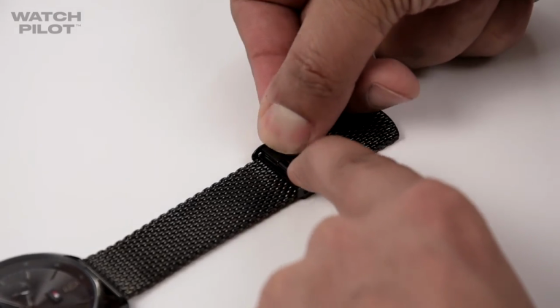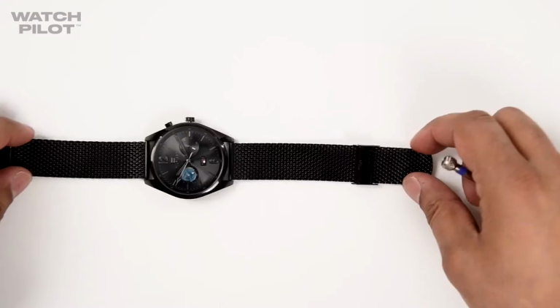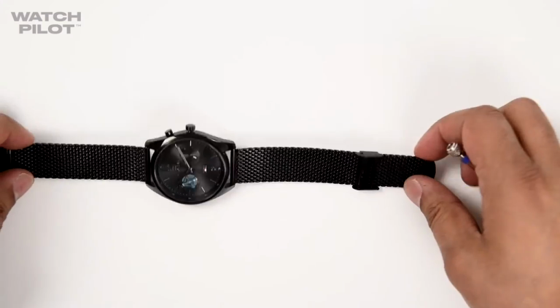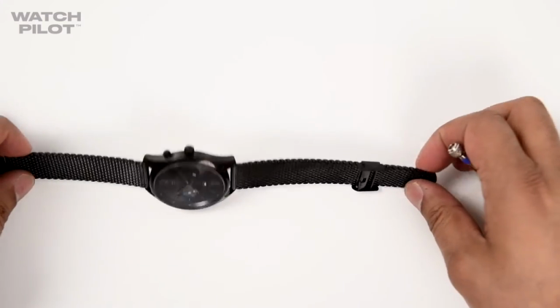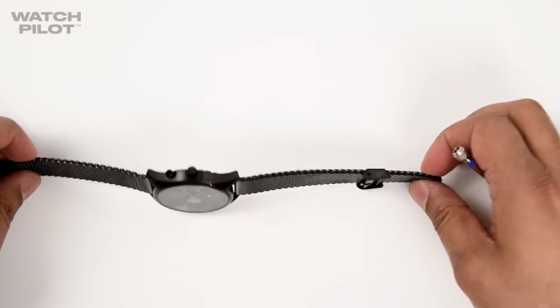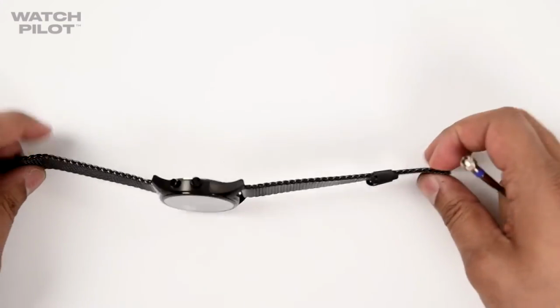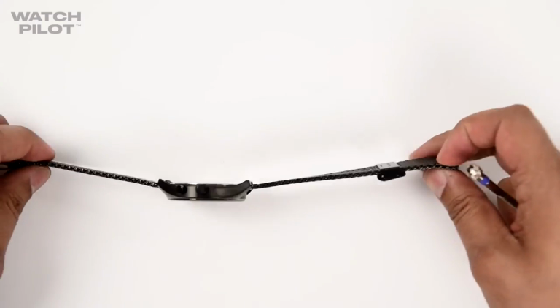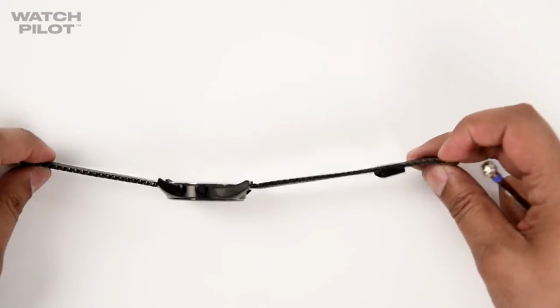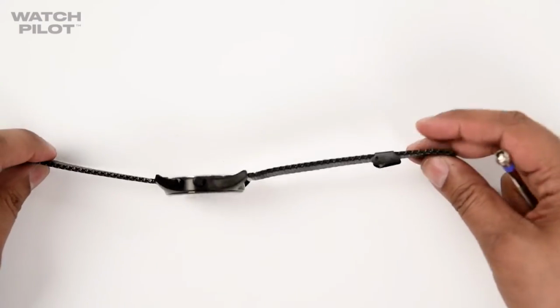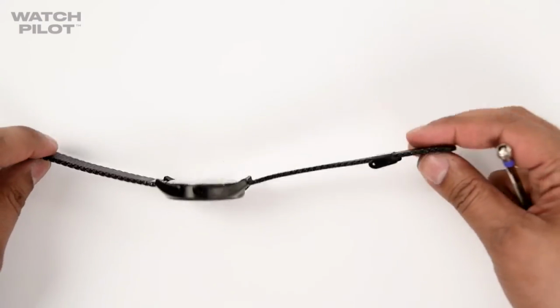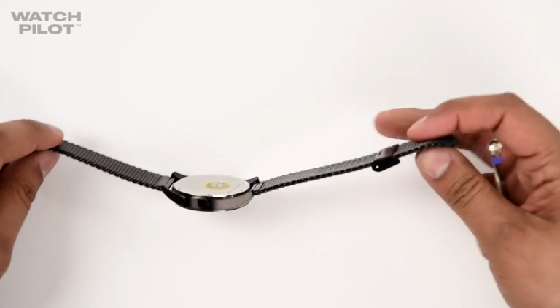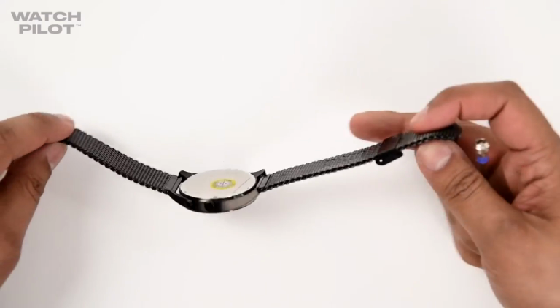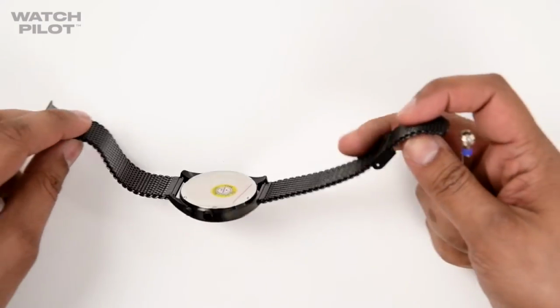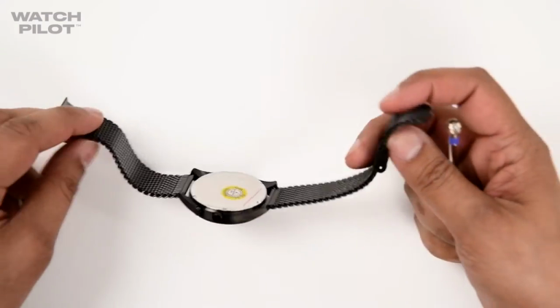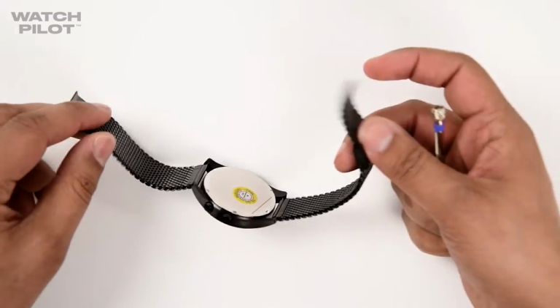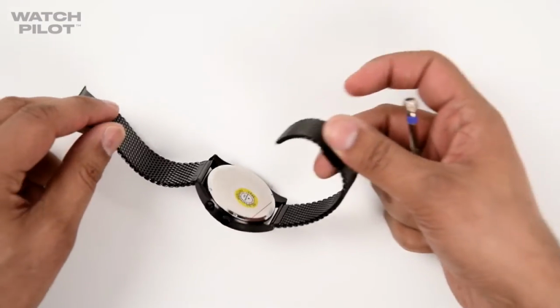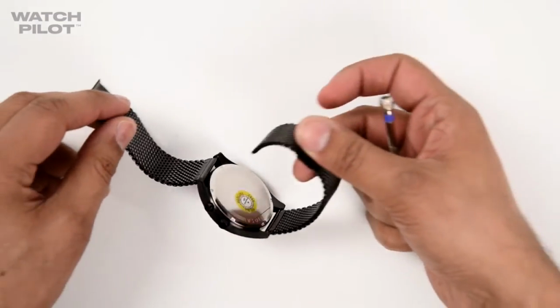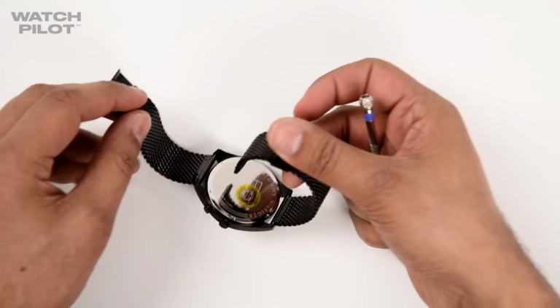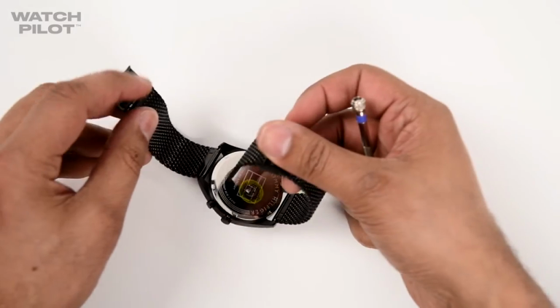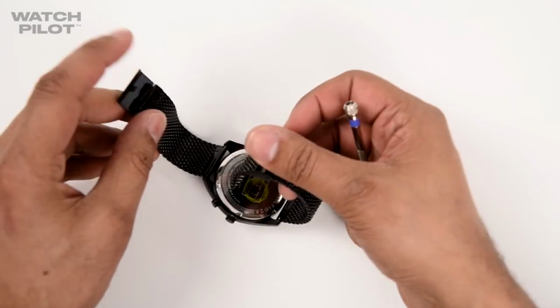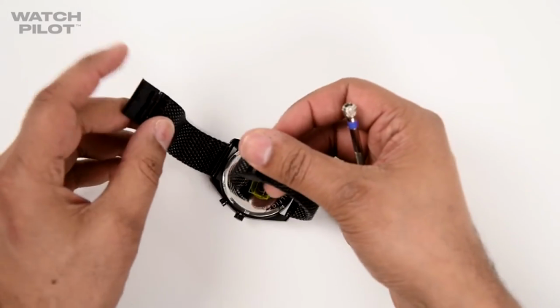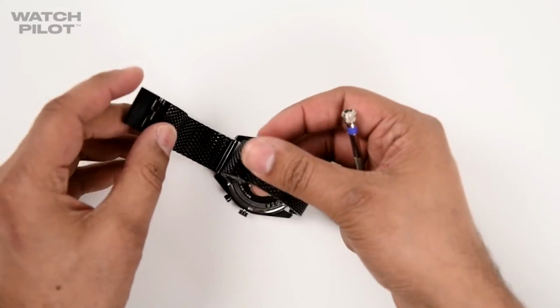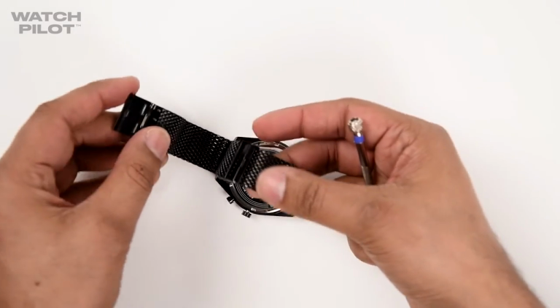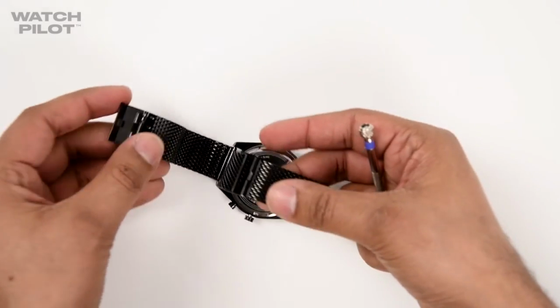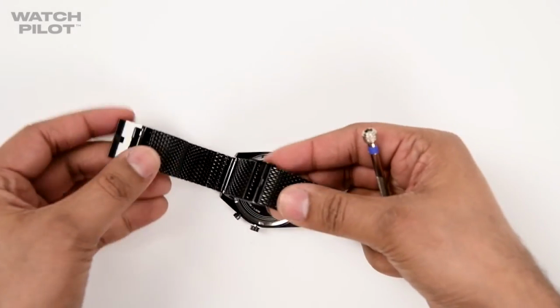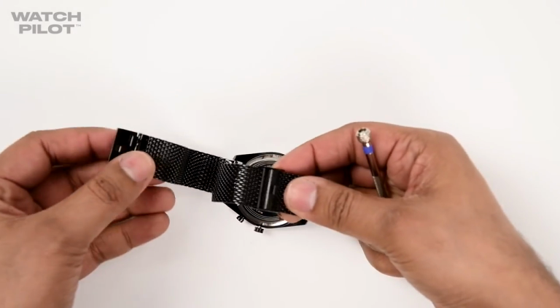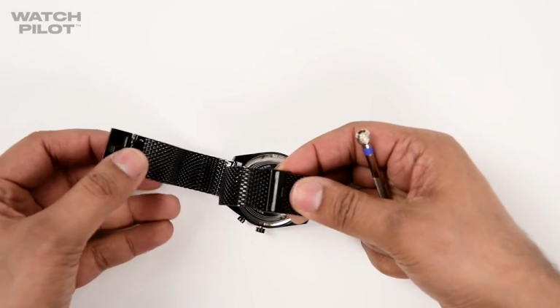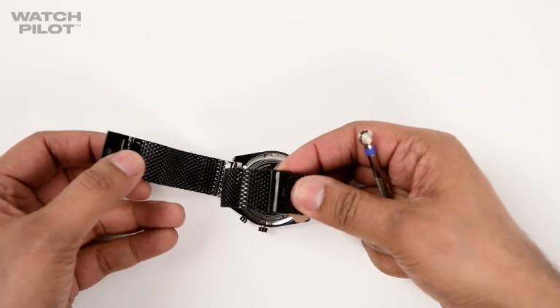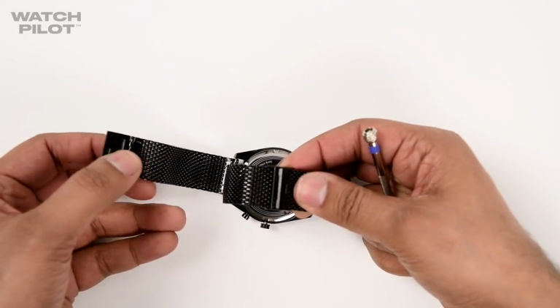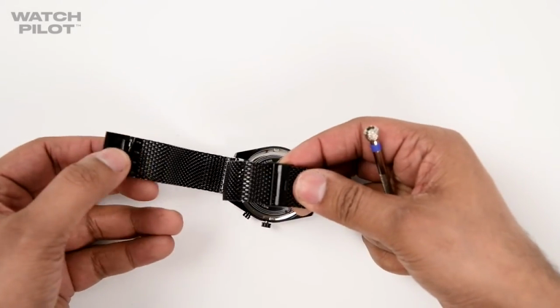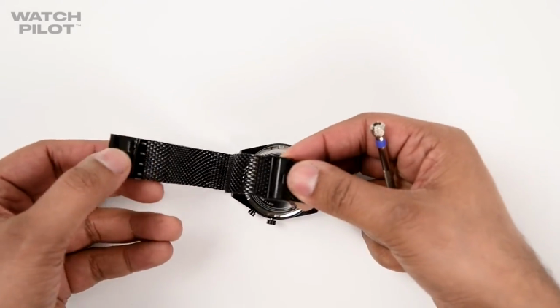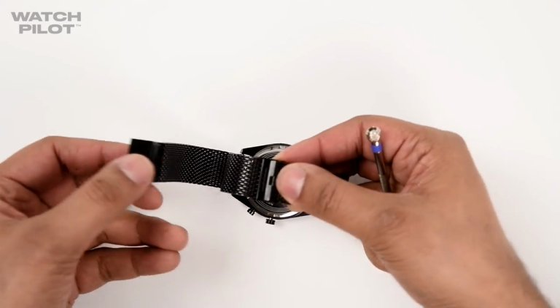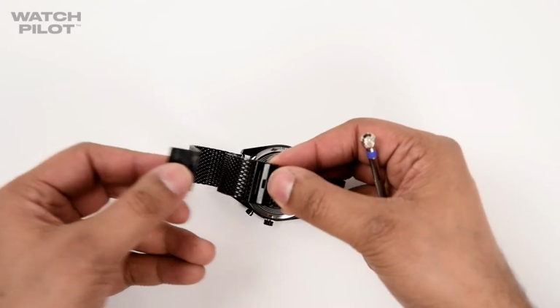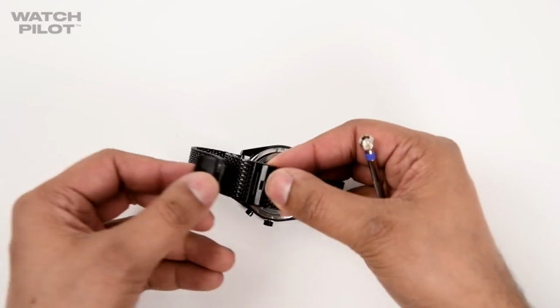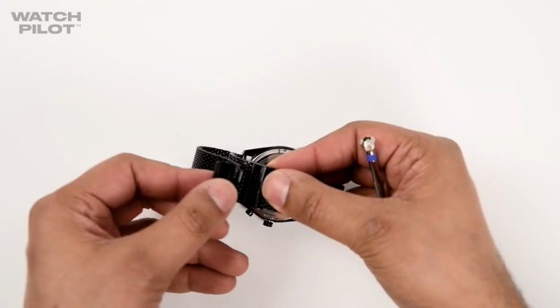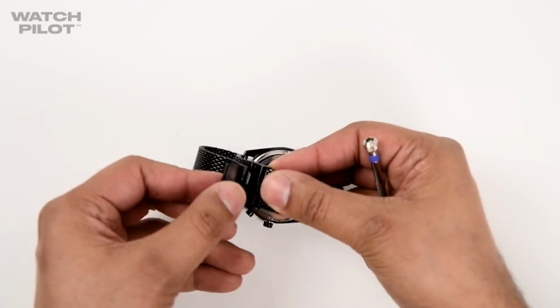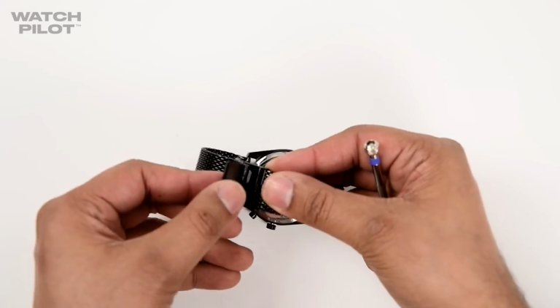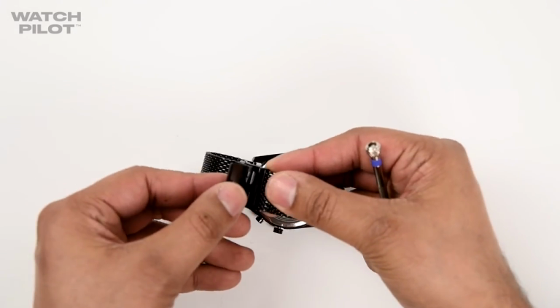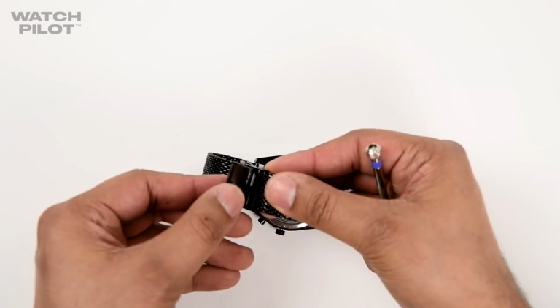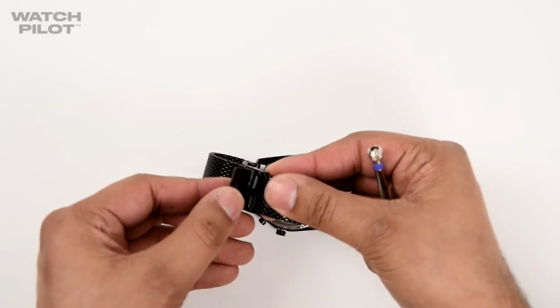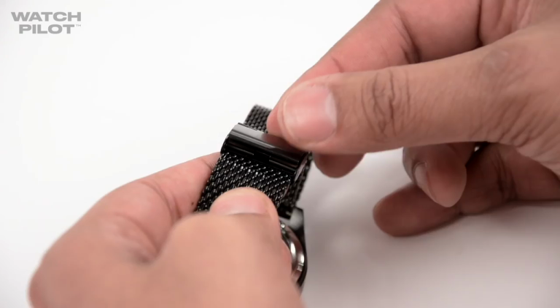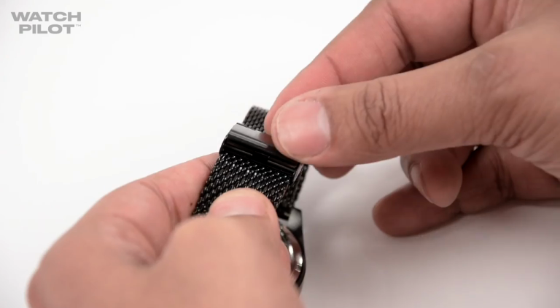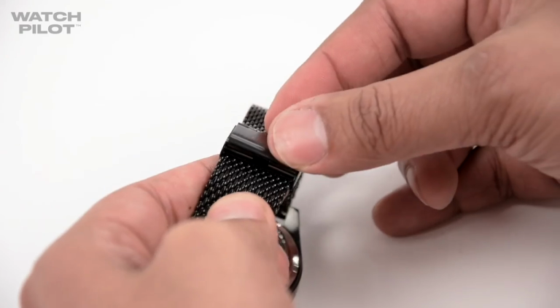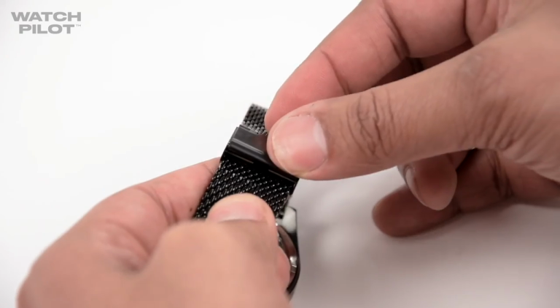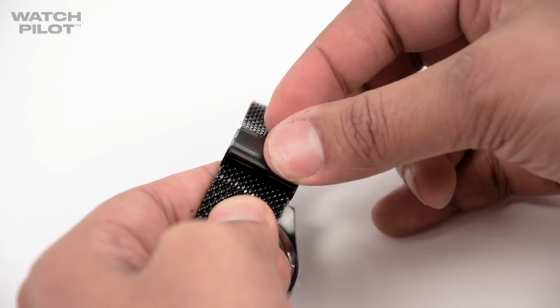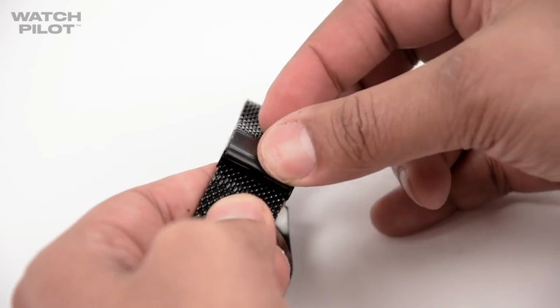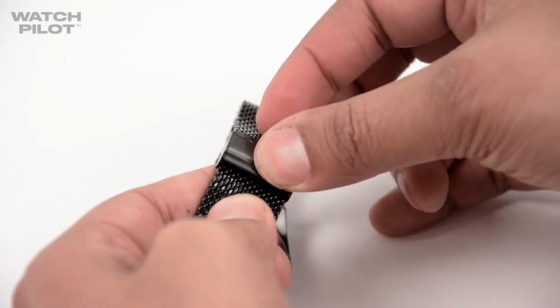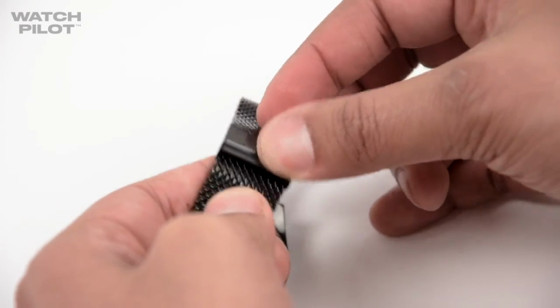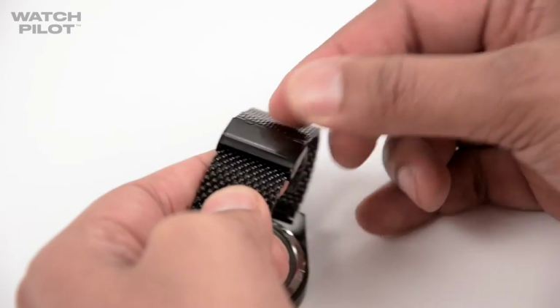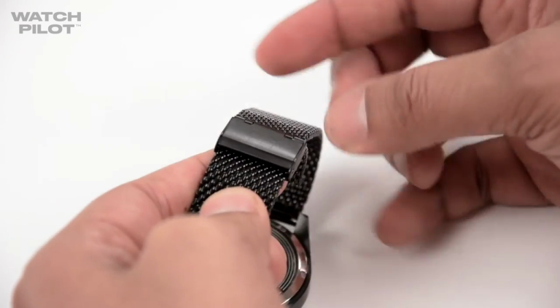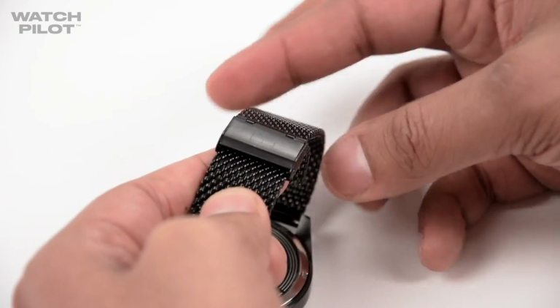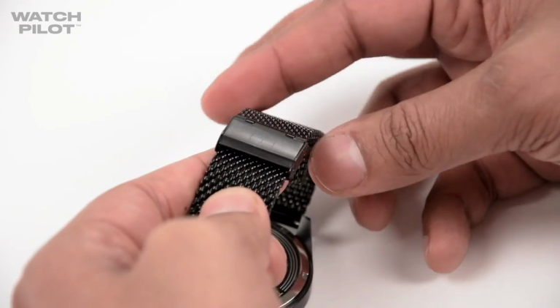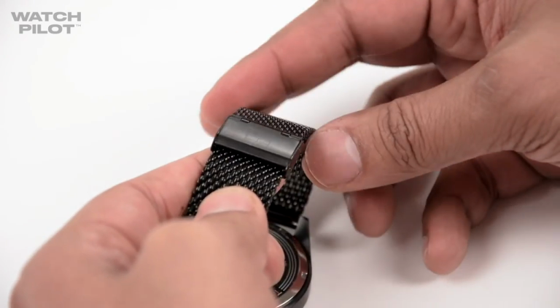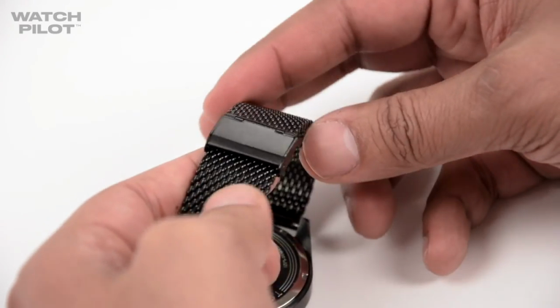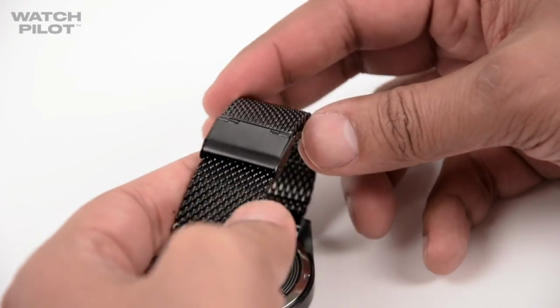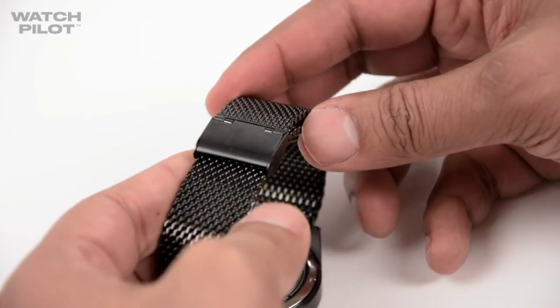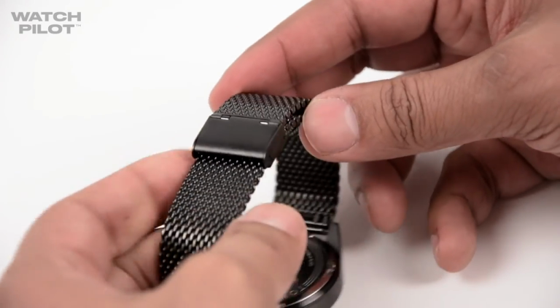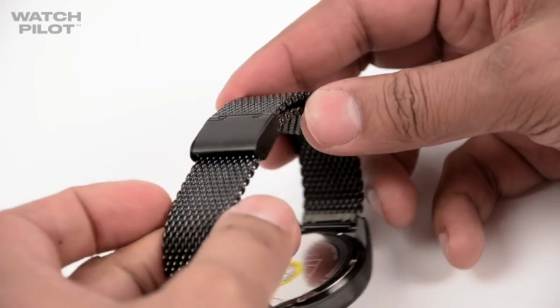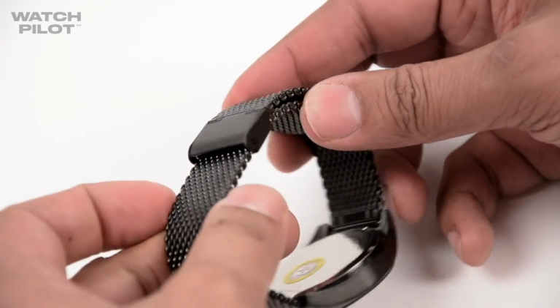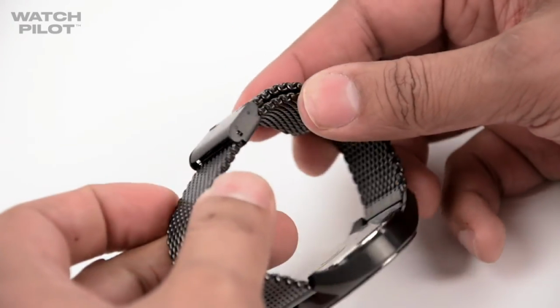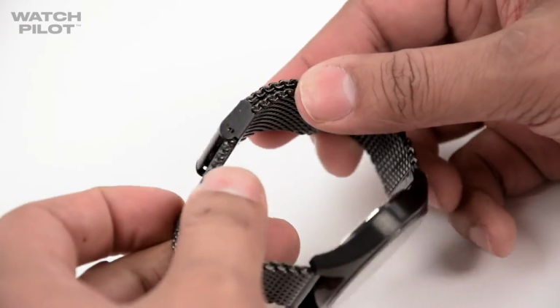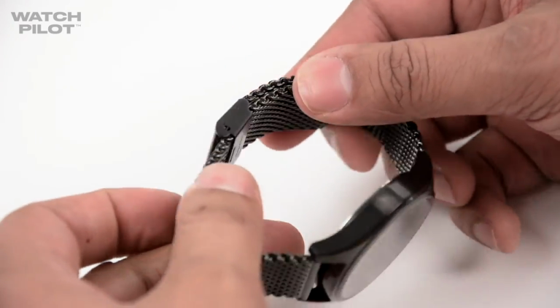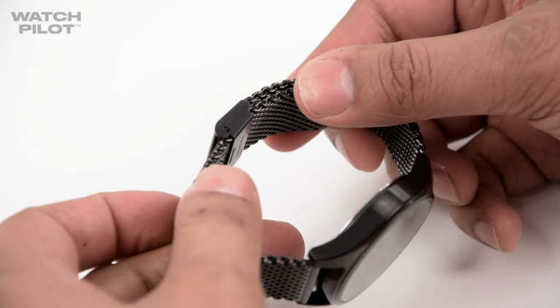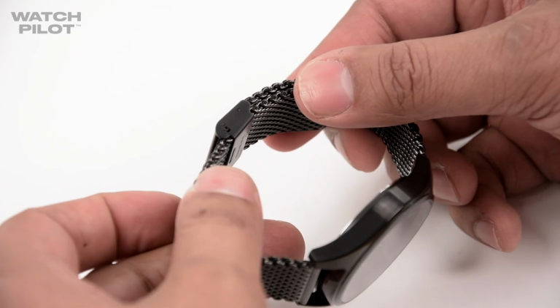Finally you can do your watch back up to see if it fits for a more comfortable wear. And this is how you adjust a mesh strap clasp.